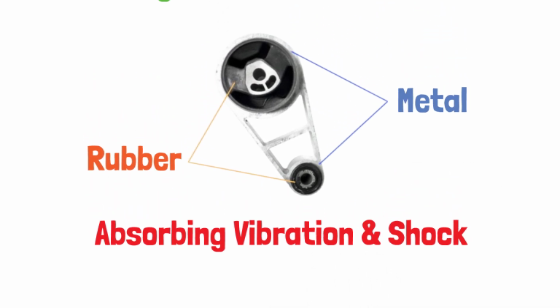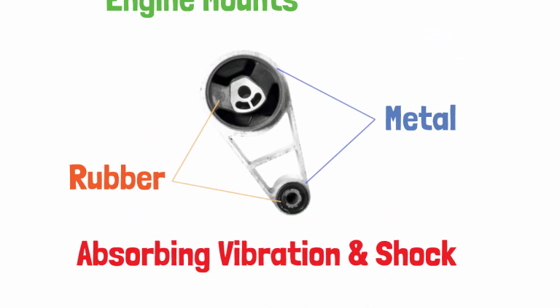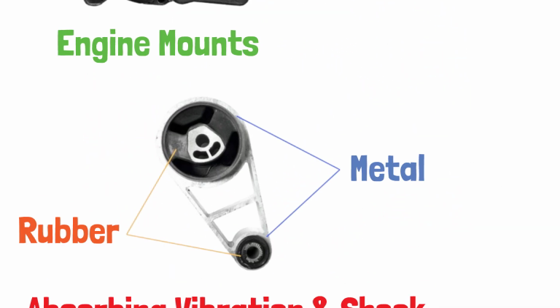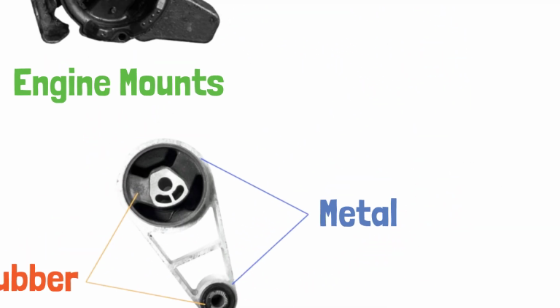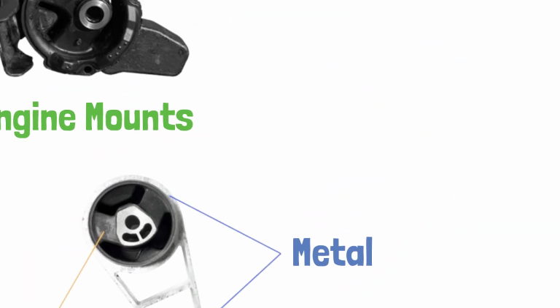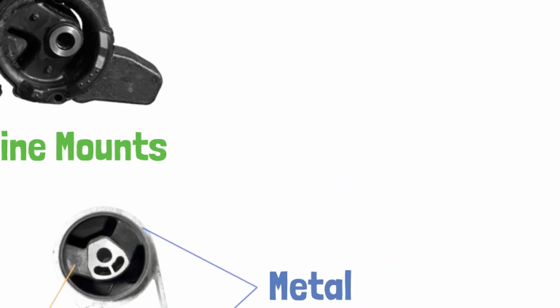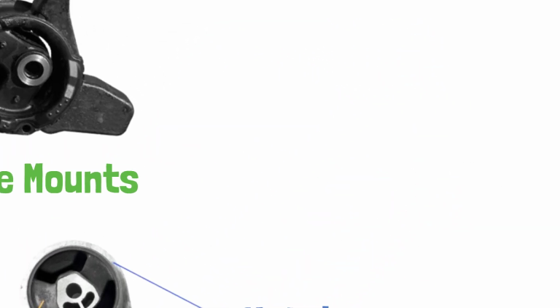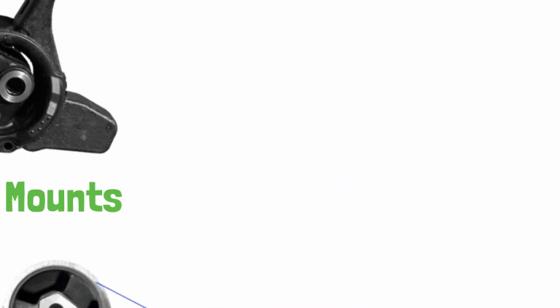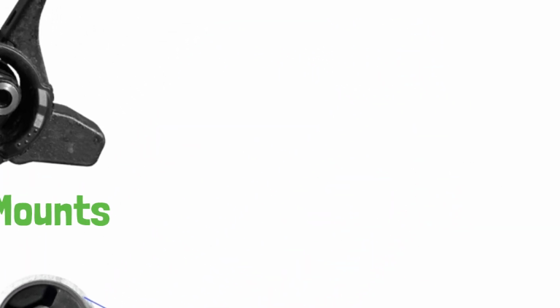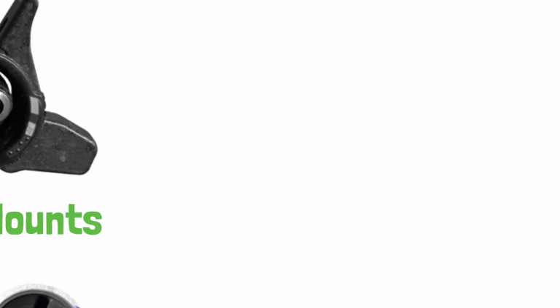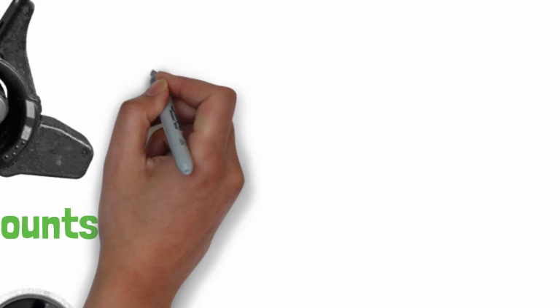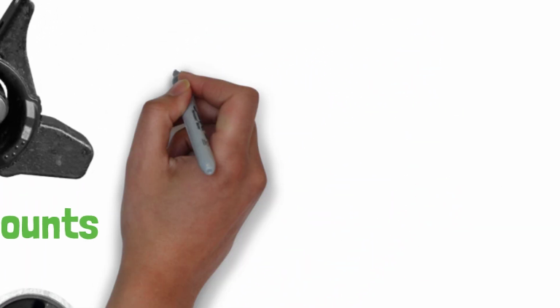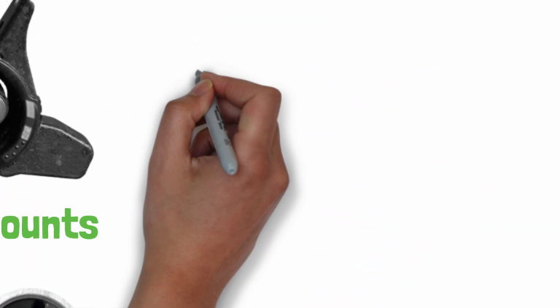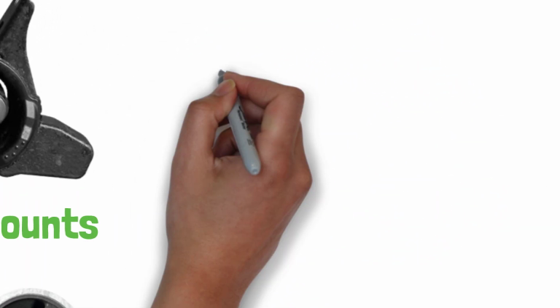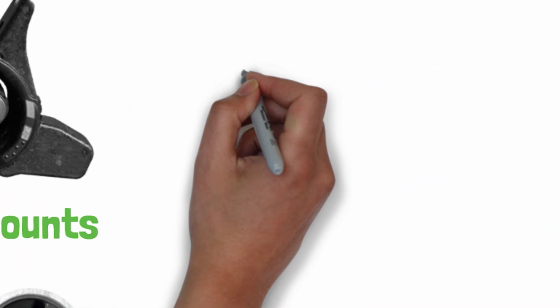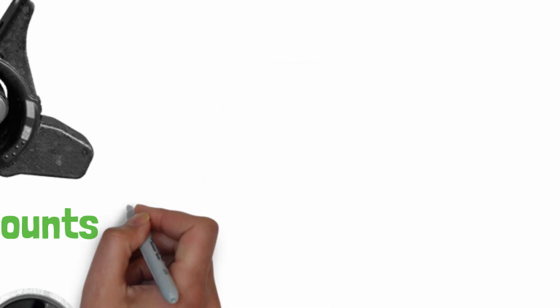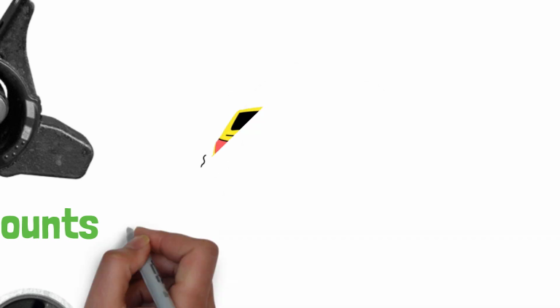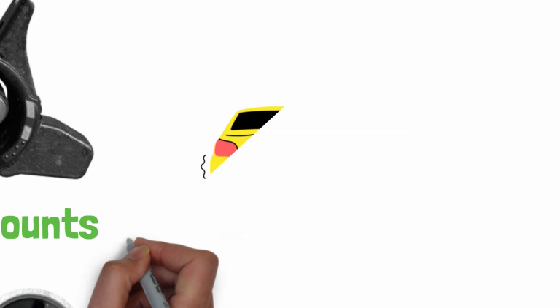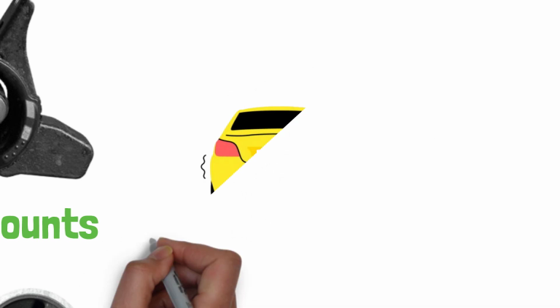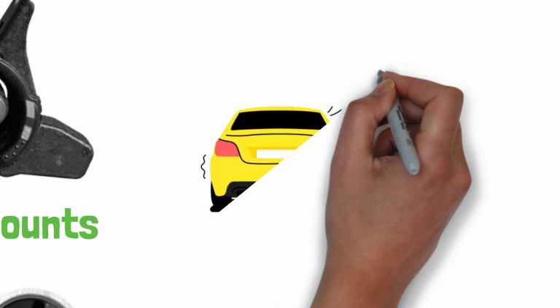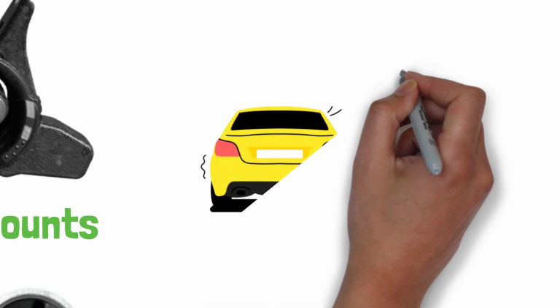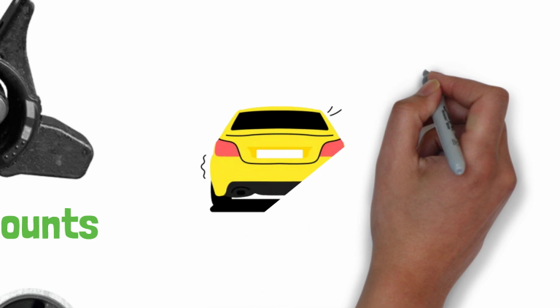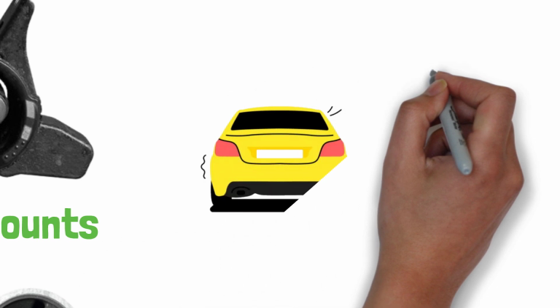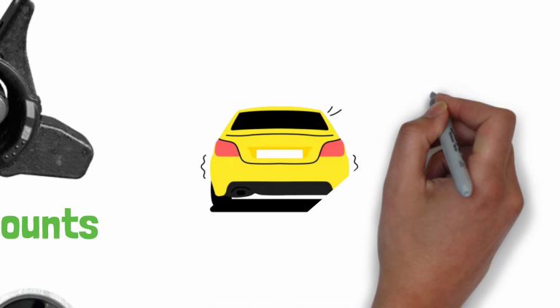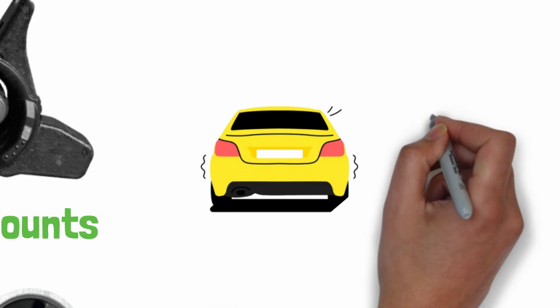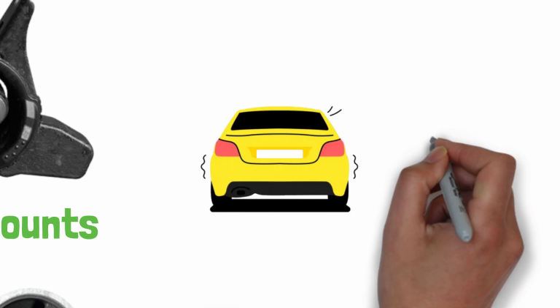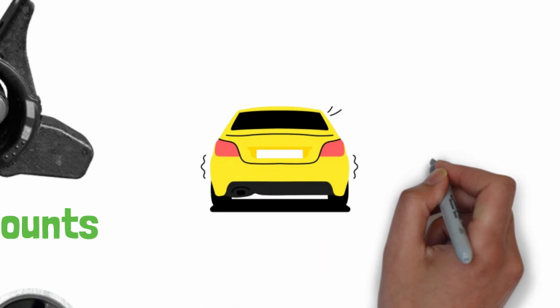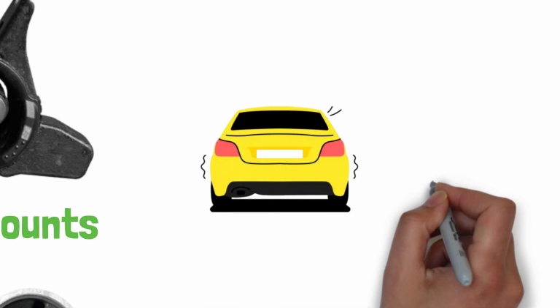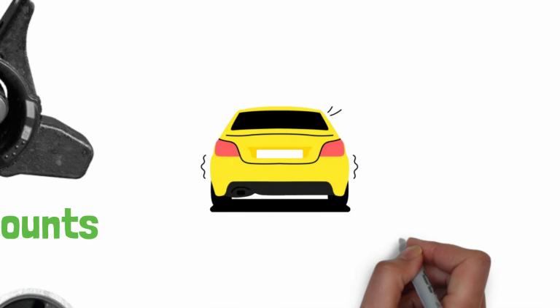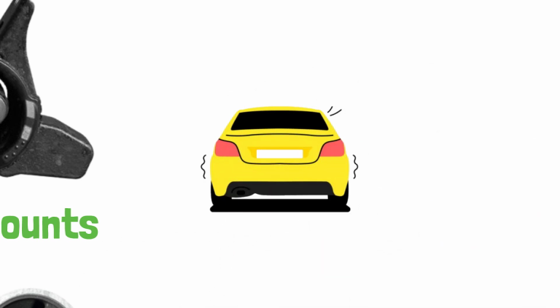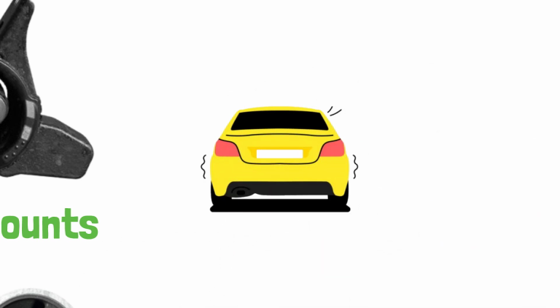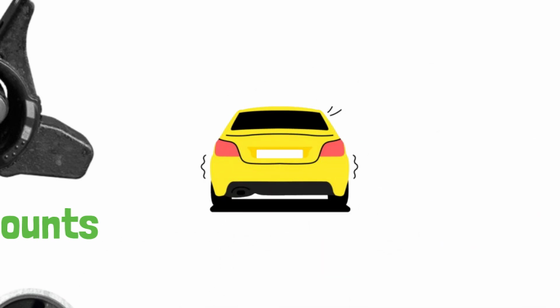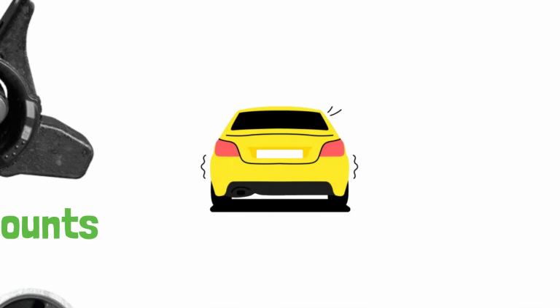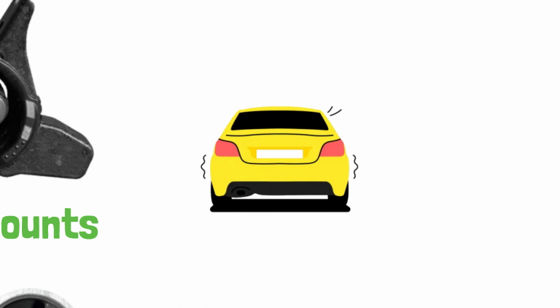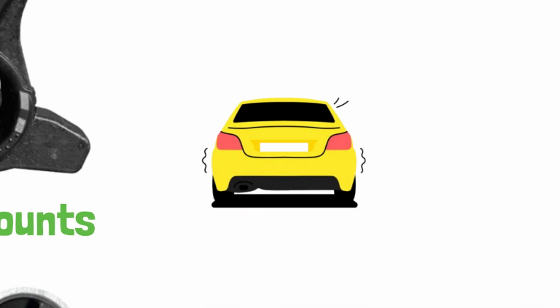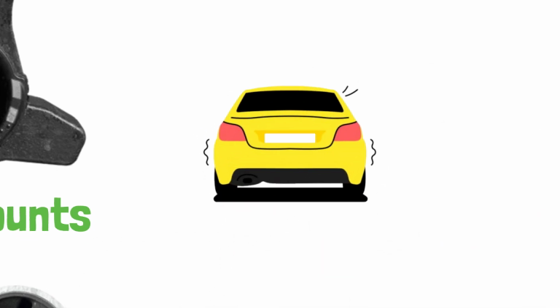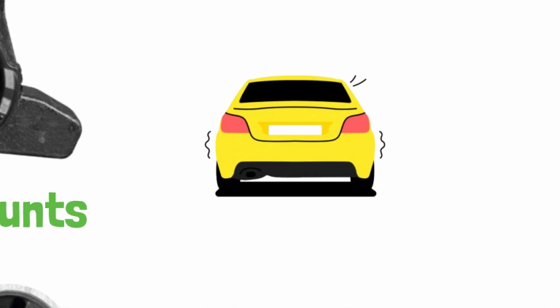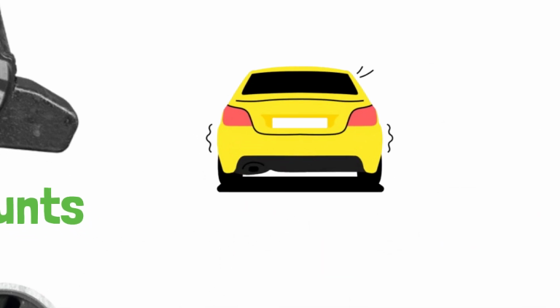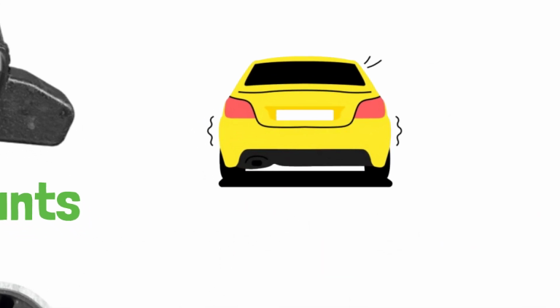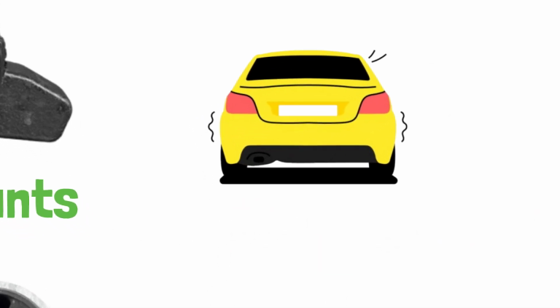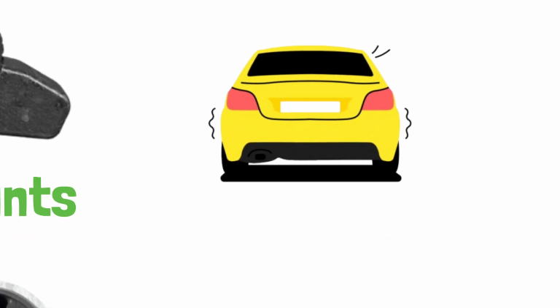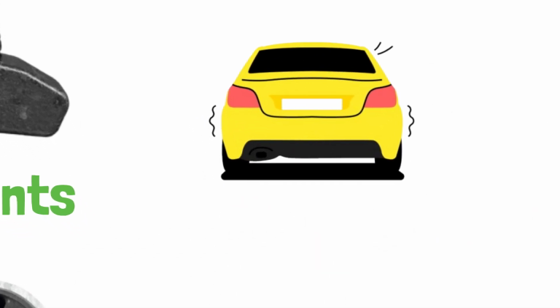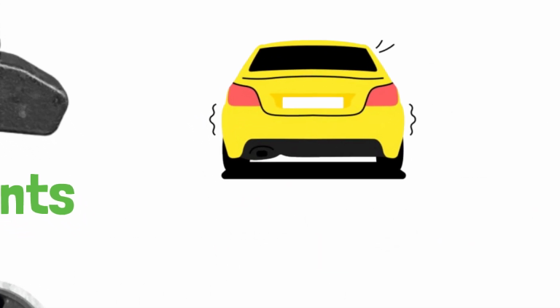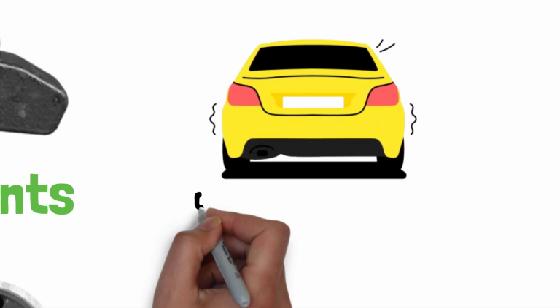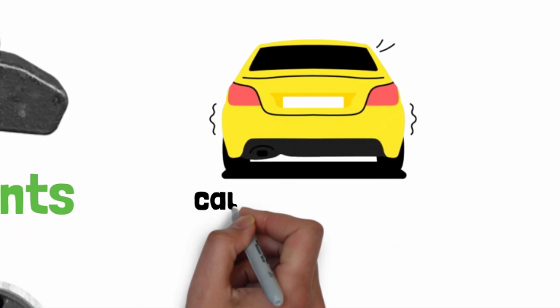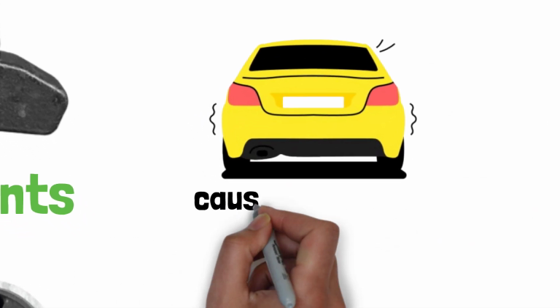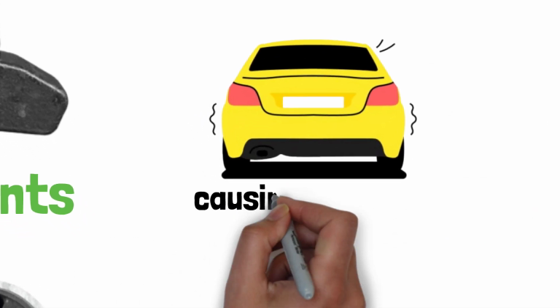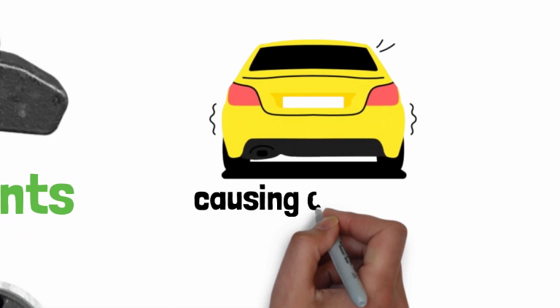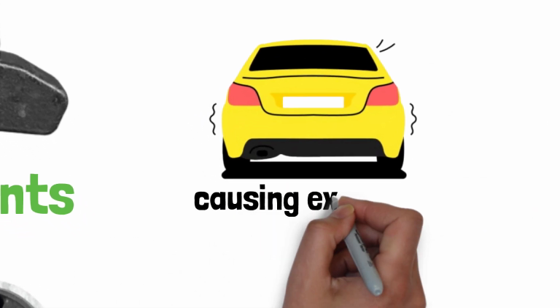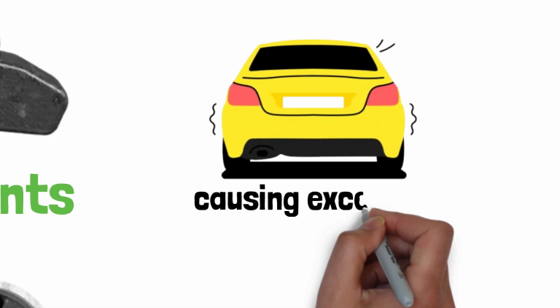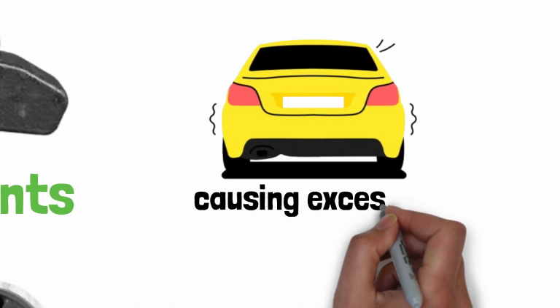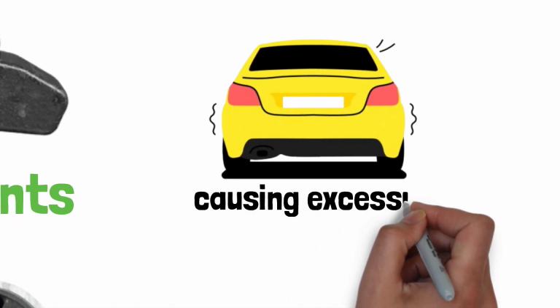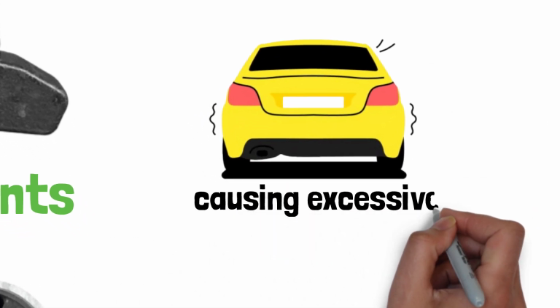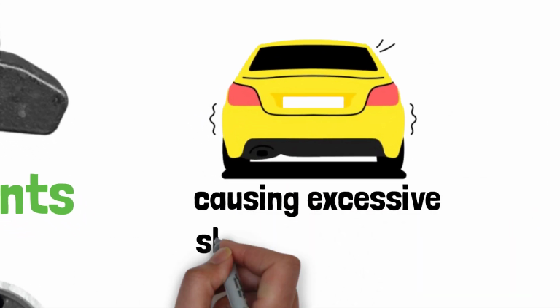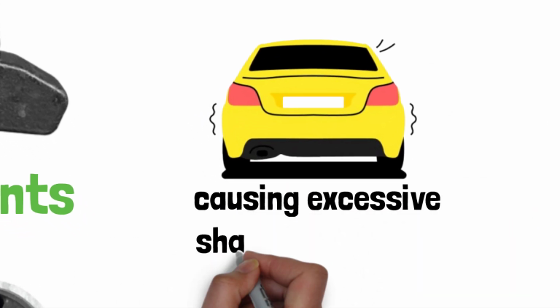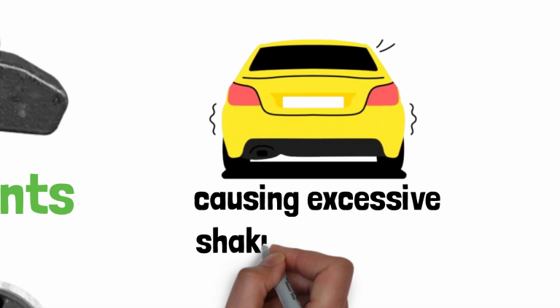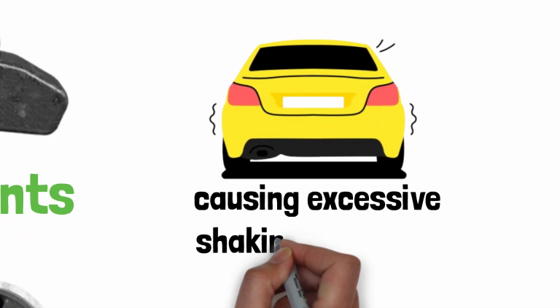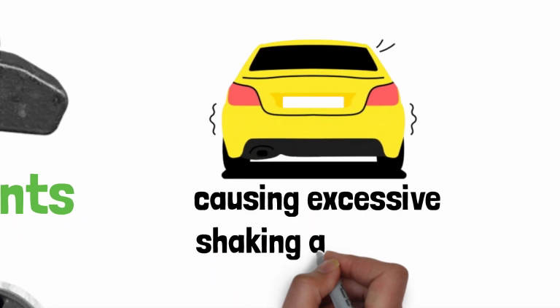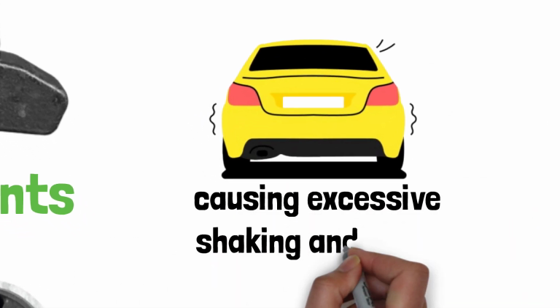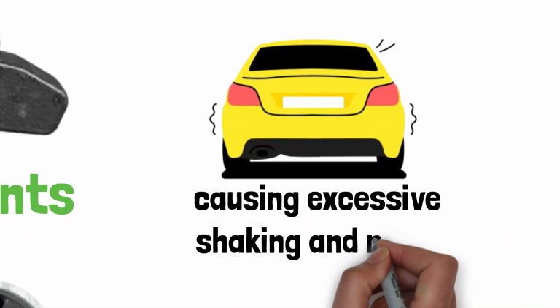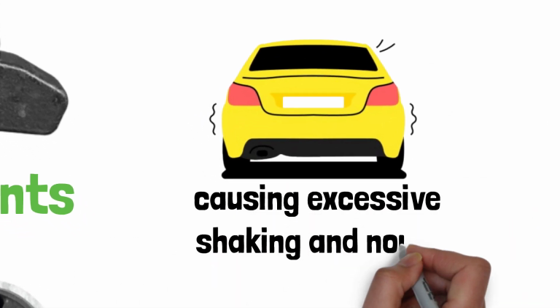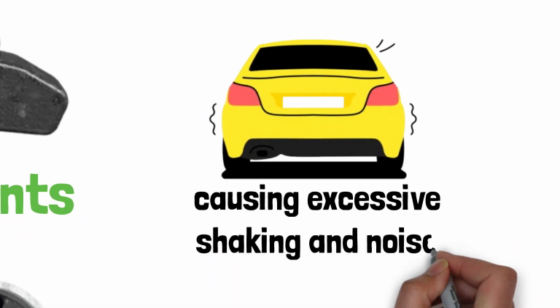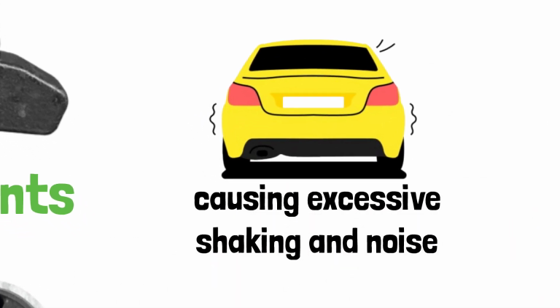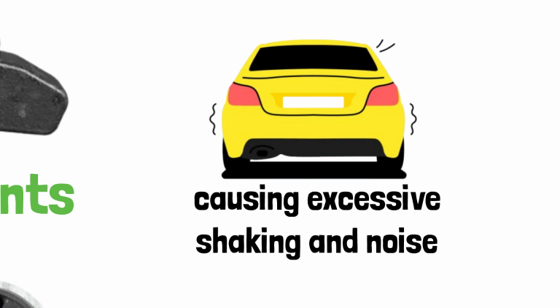Without engine mounts, the engine's movement would transfer directly to the car, causing excessive shaking and noise.